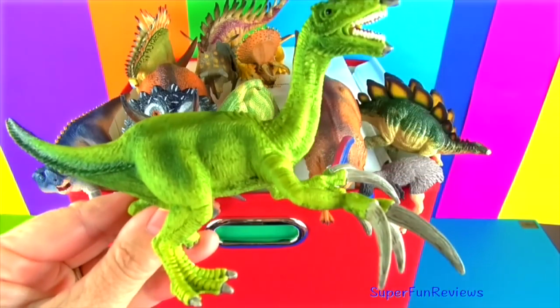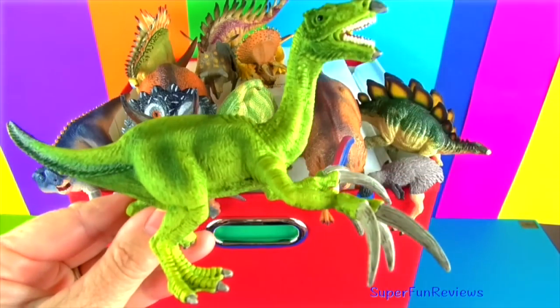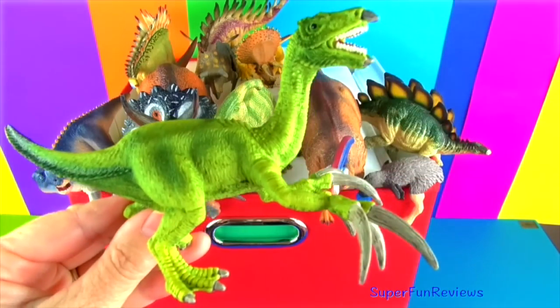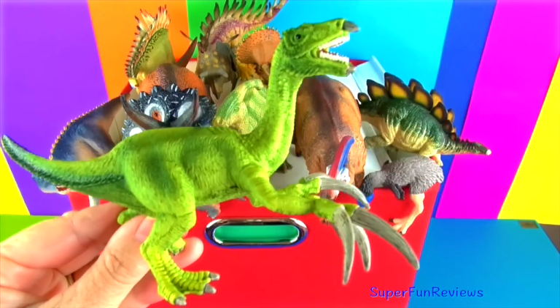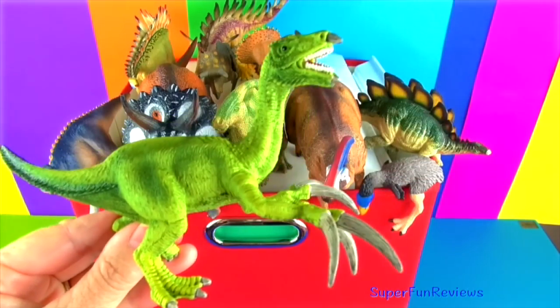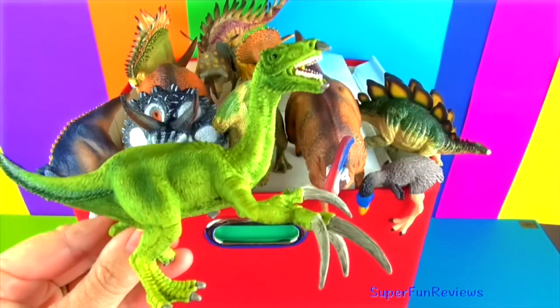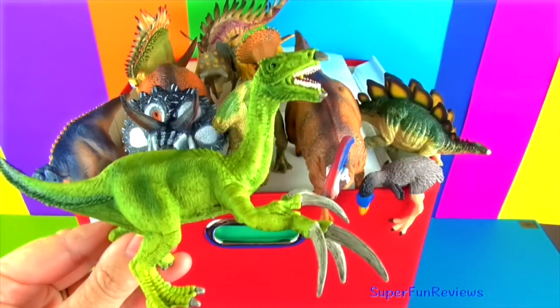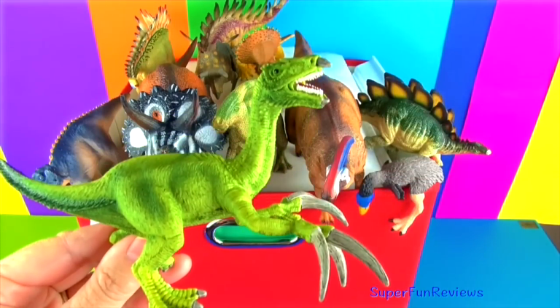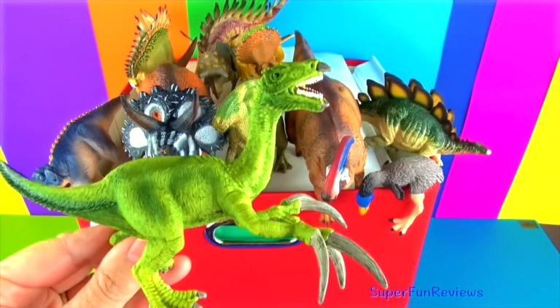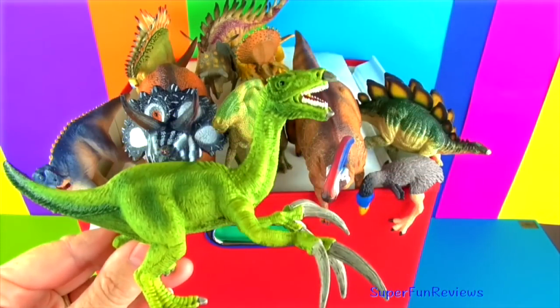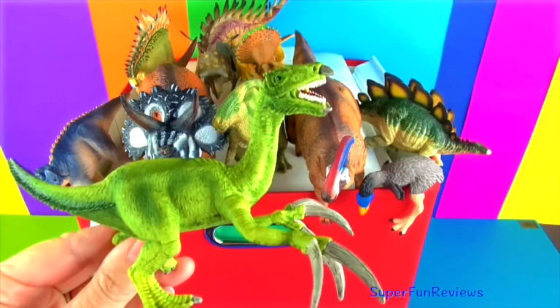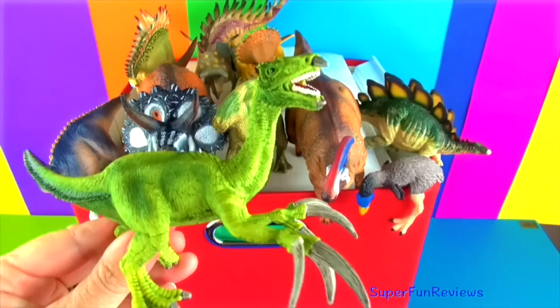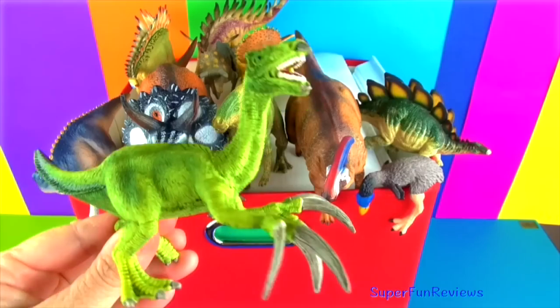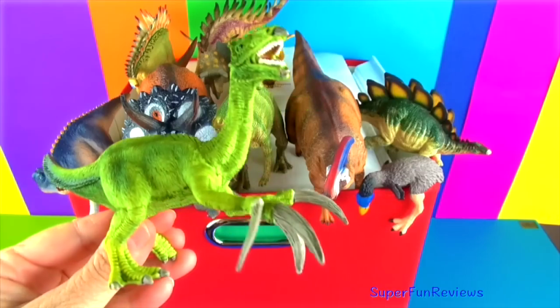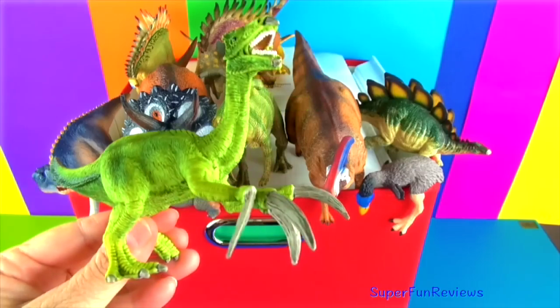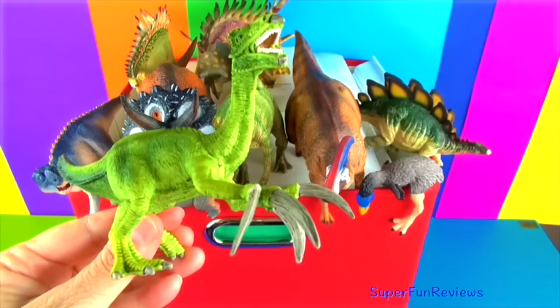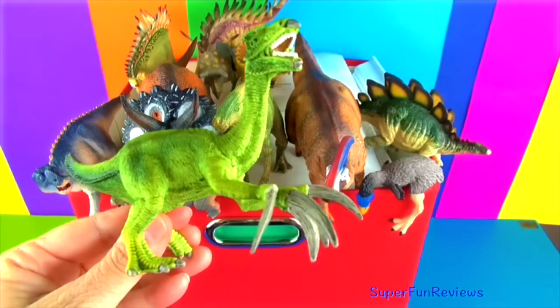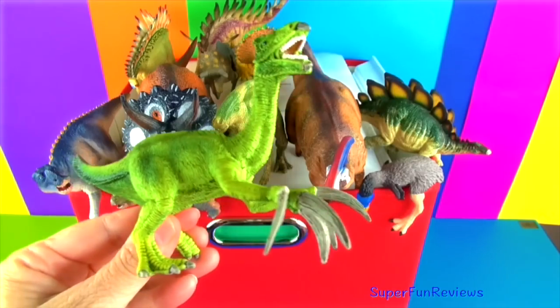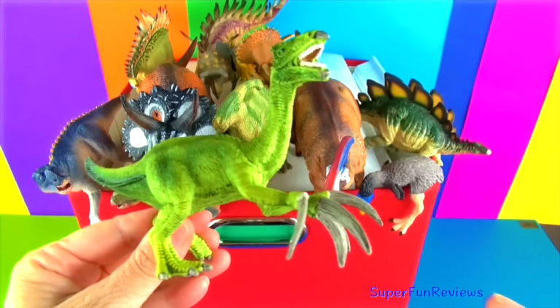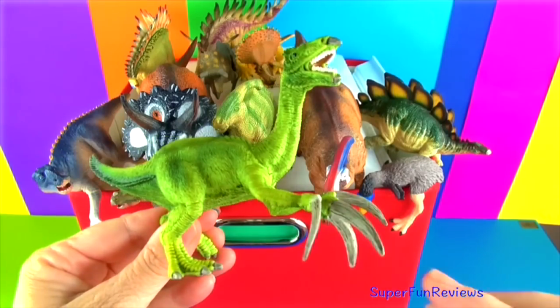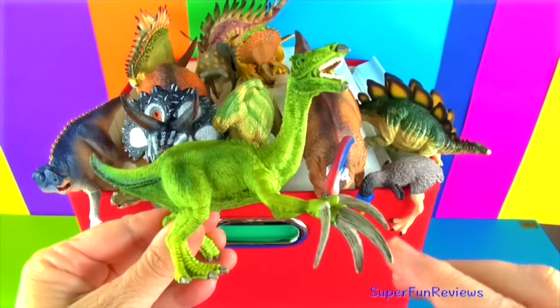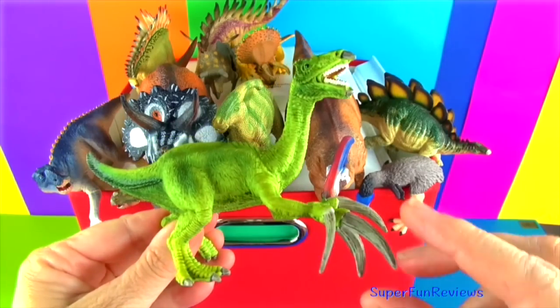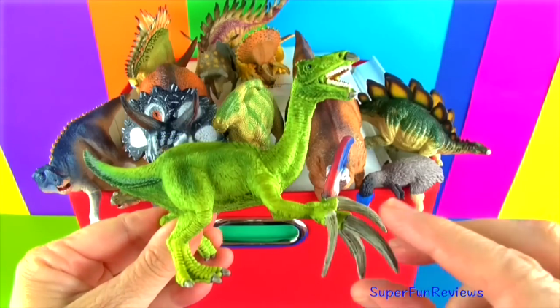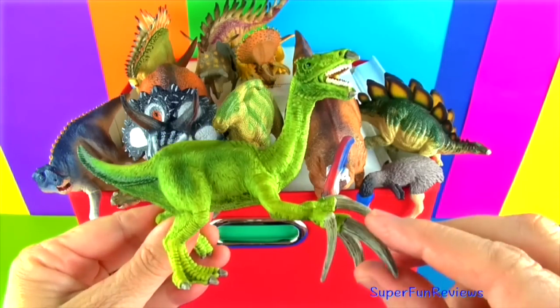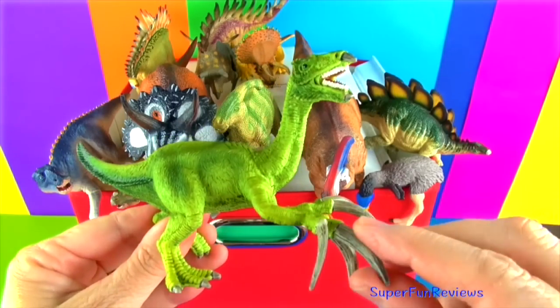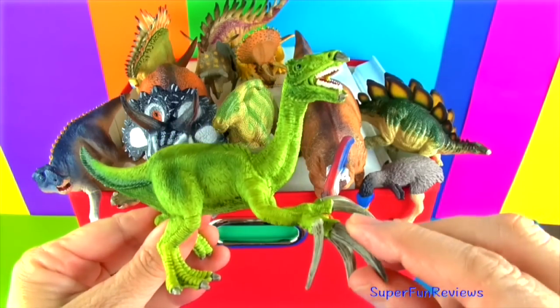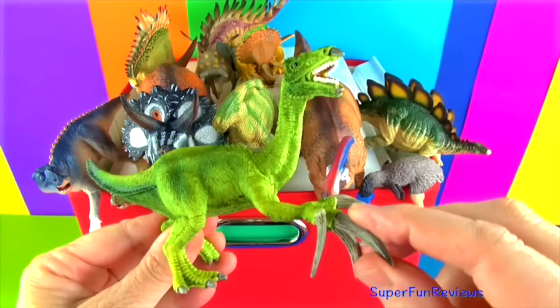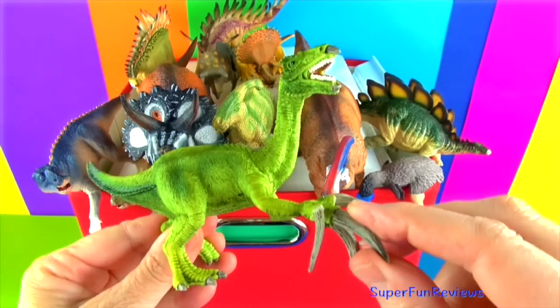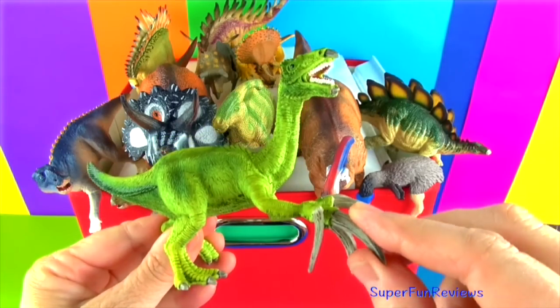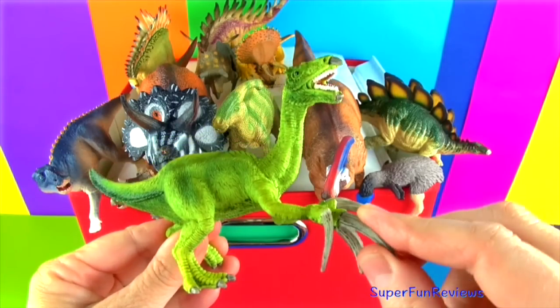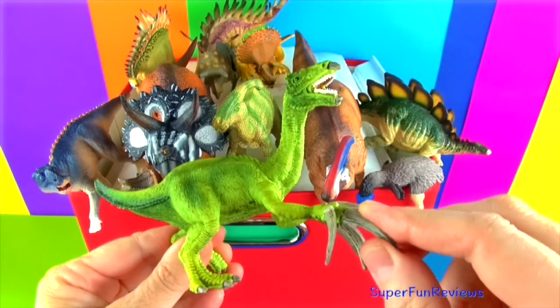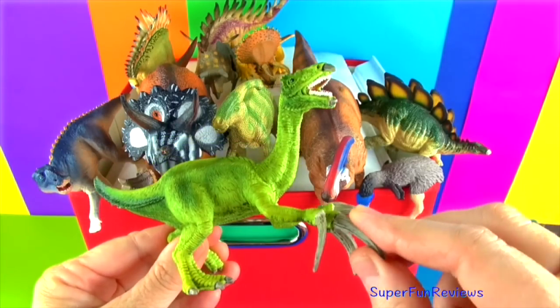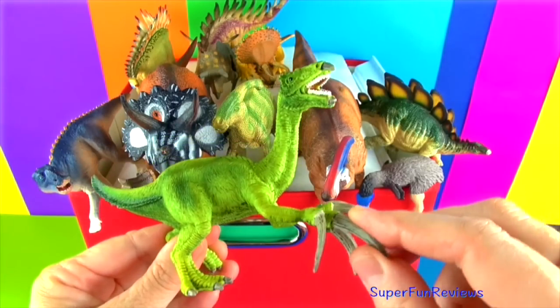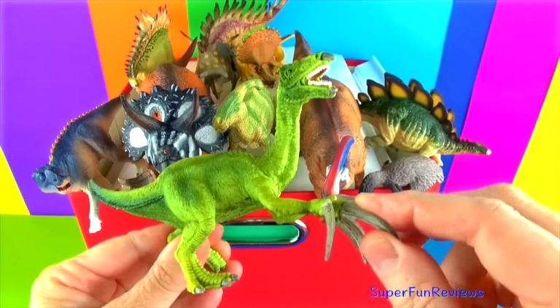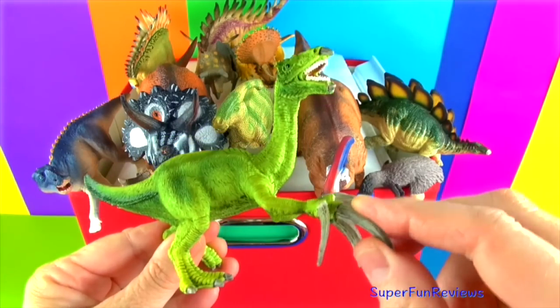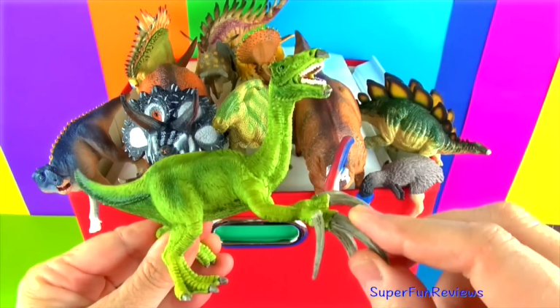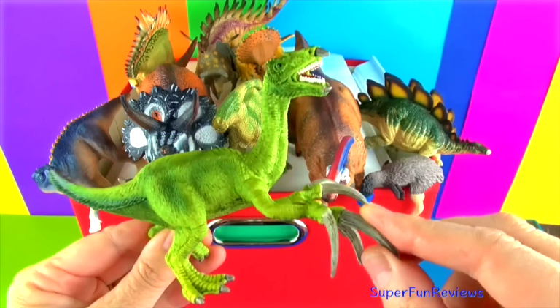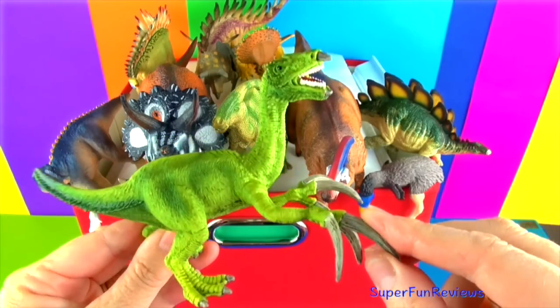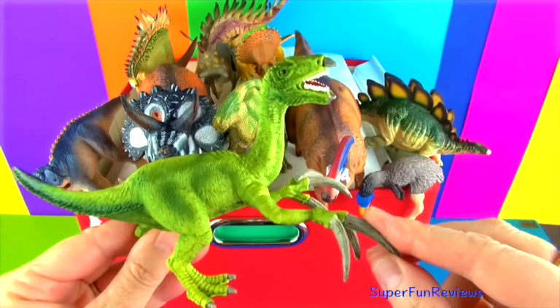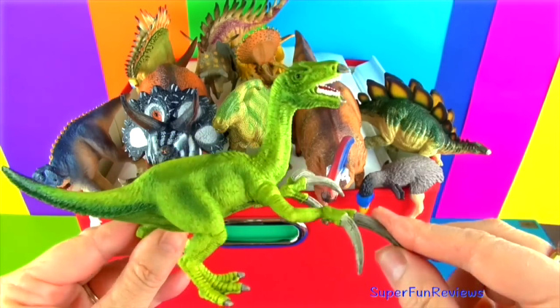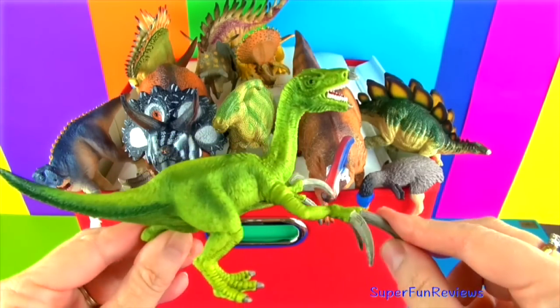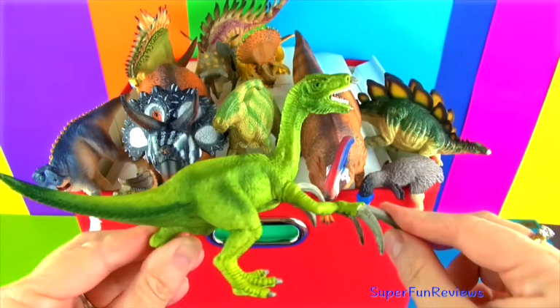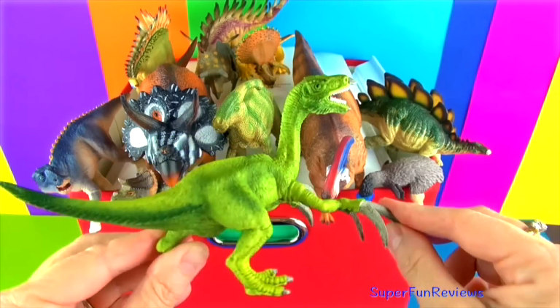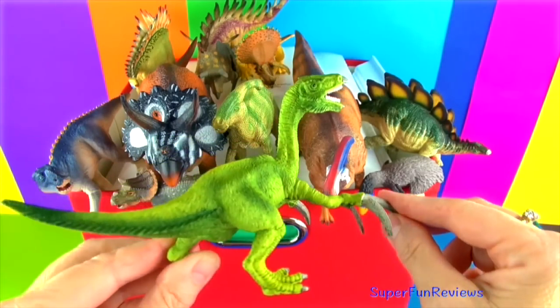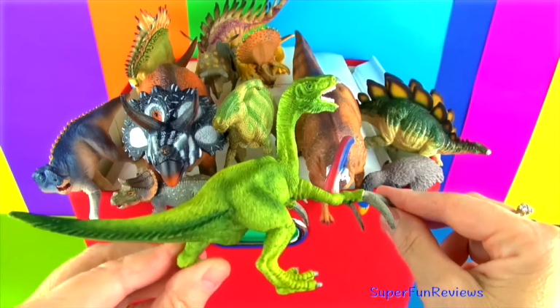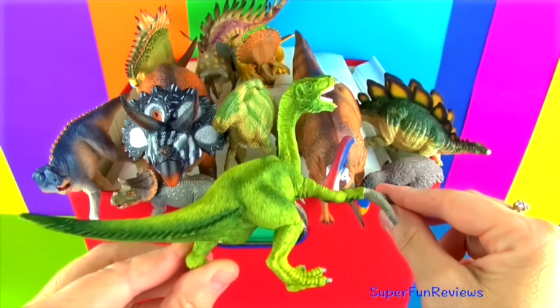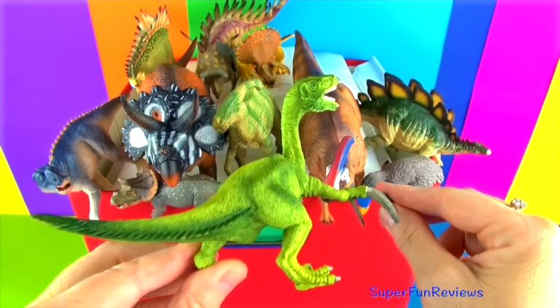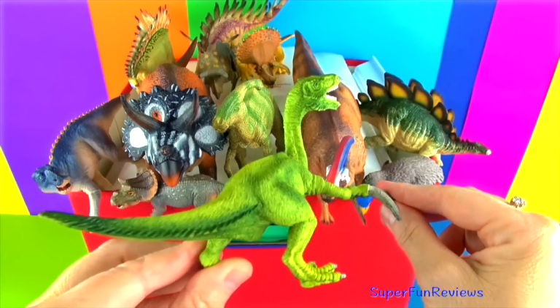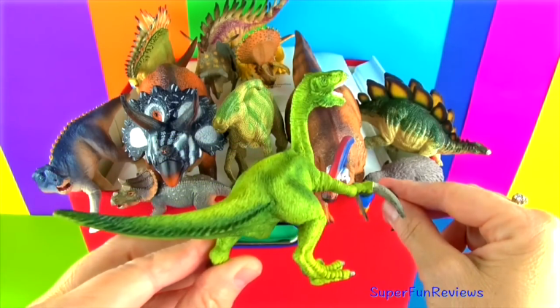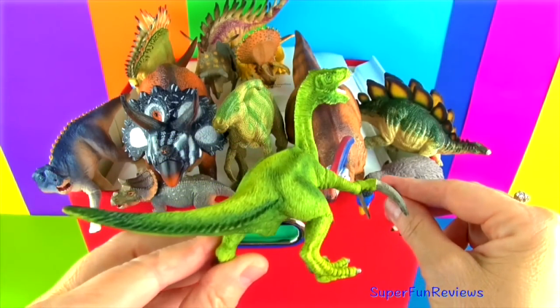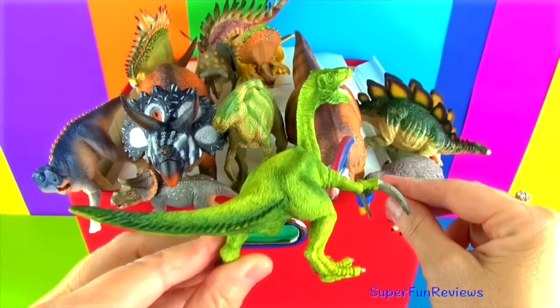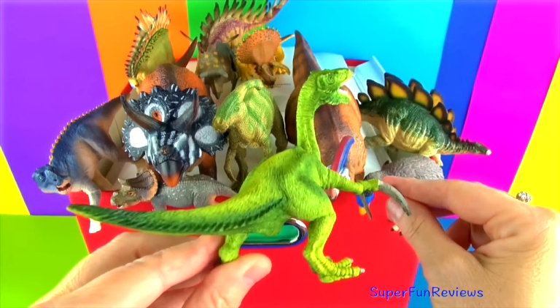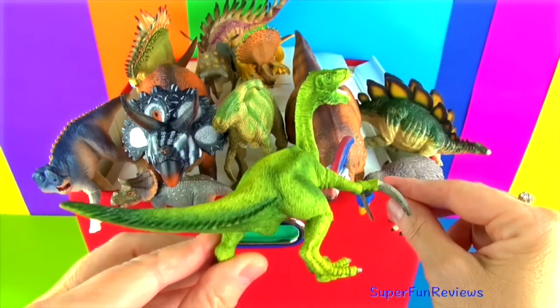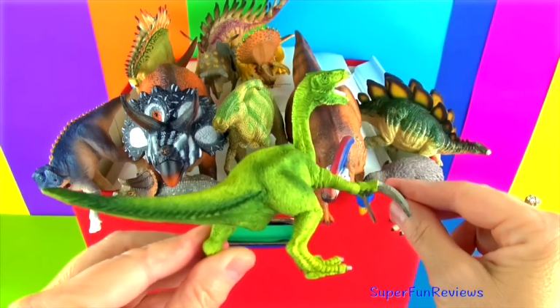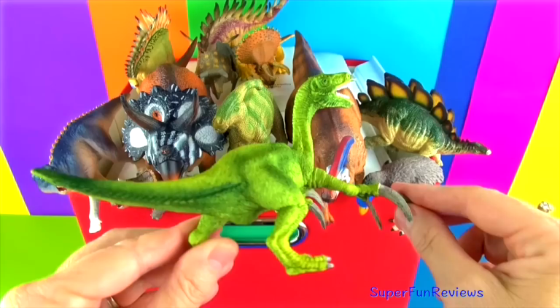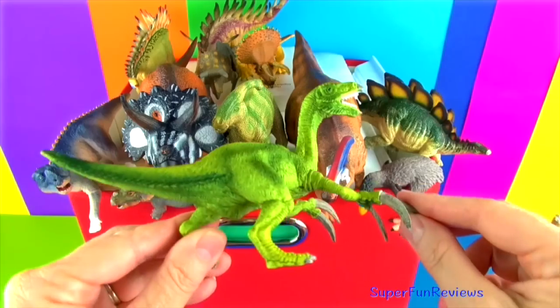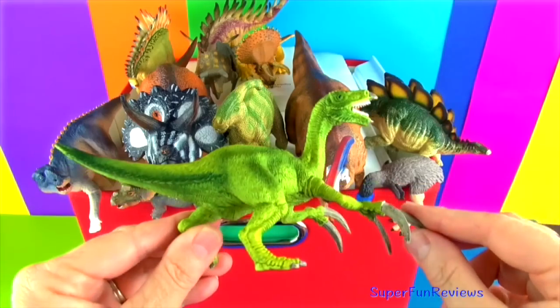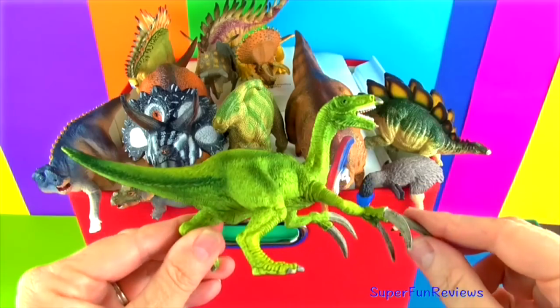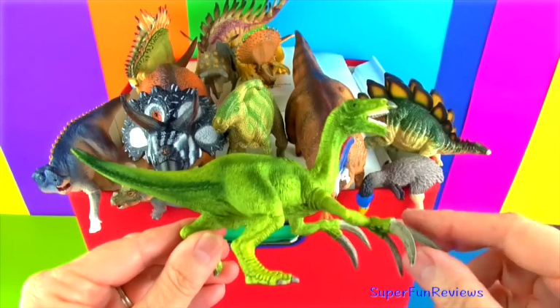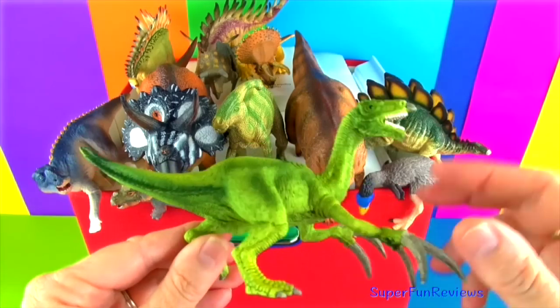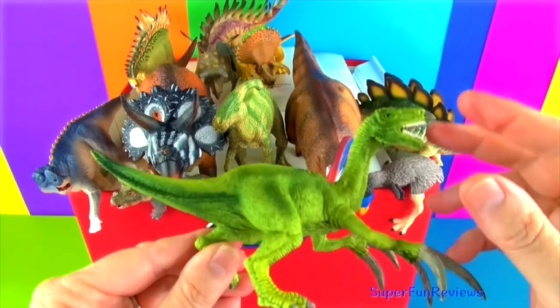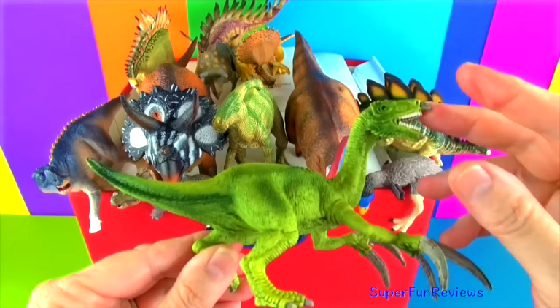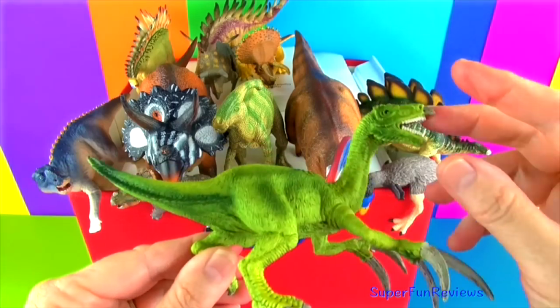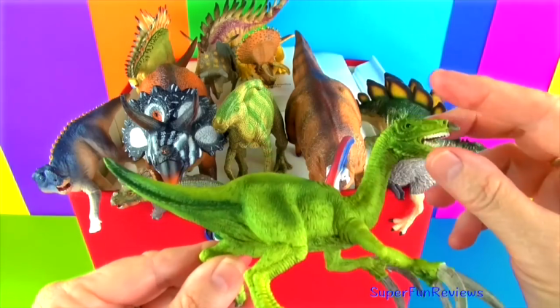Therizinosaurus lived in the late Cretaceous period. It was 23 feet long and 10 feet tall at the hips.